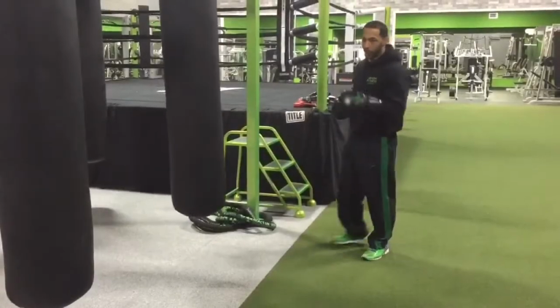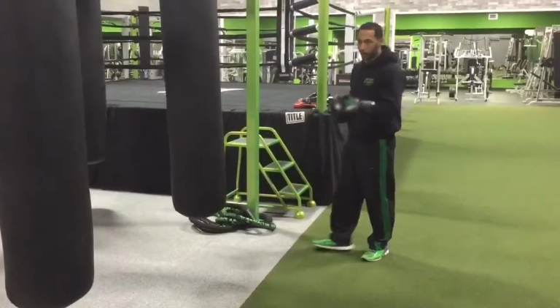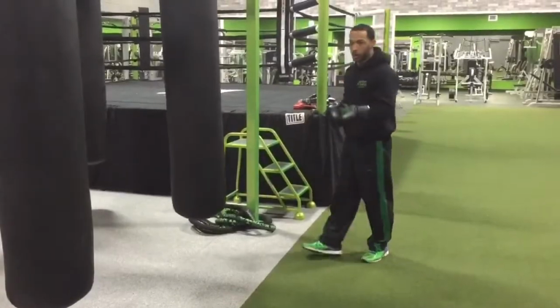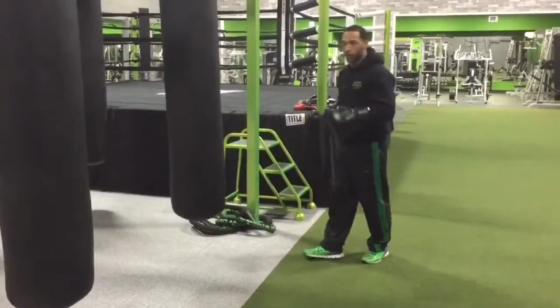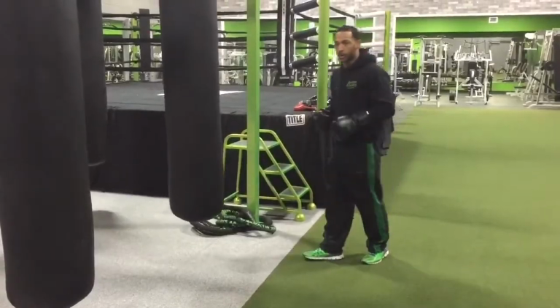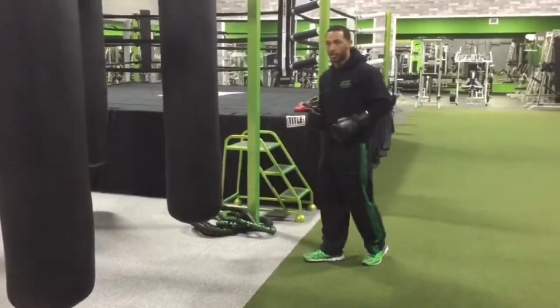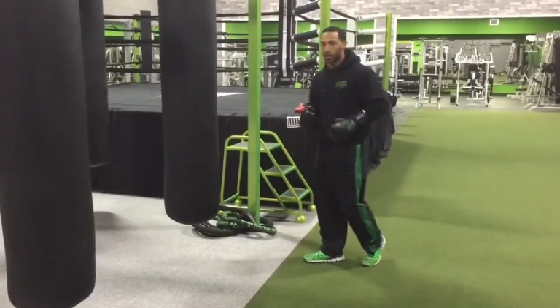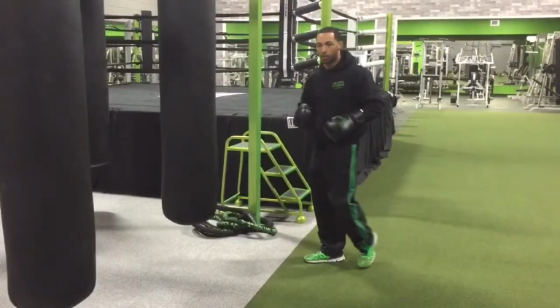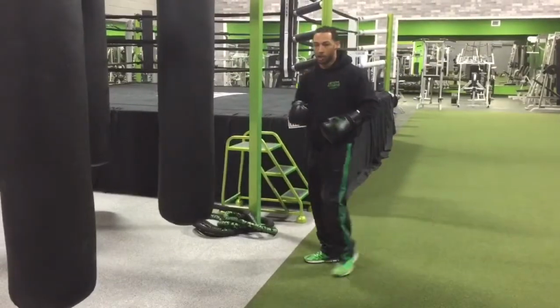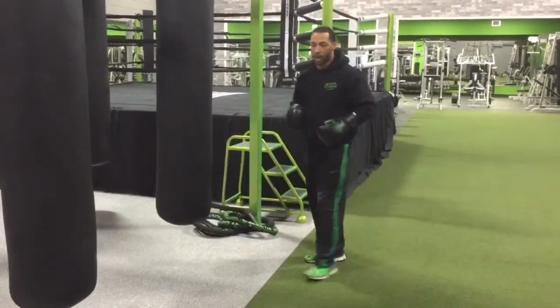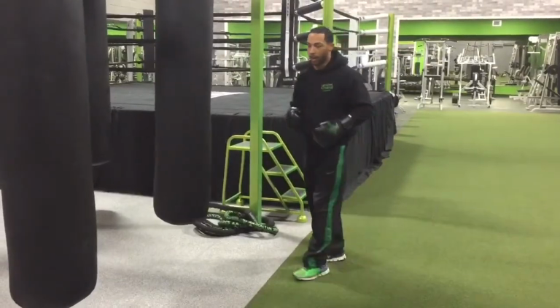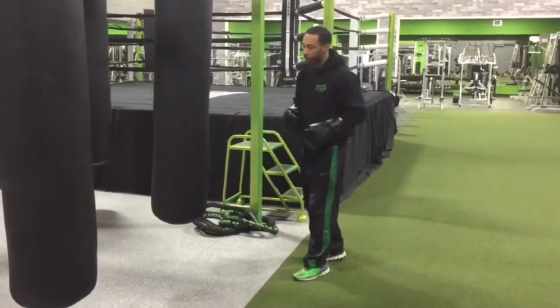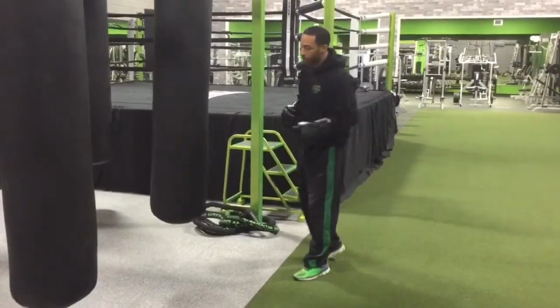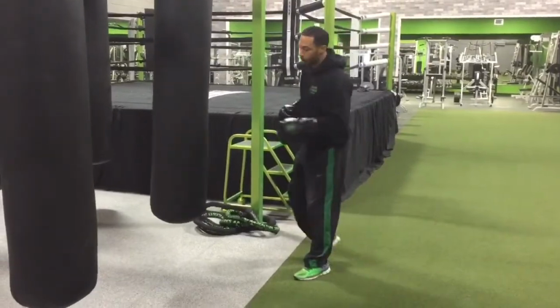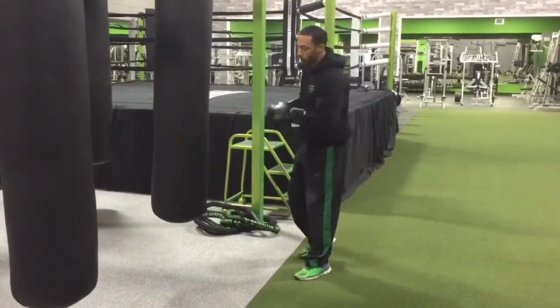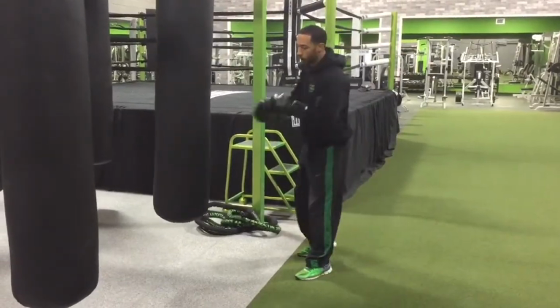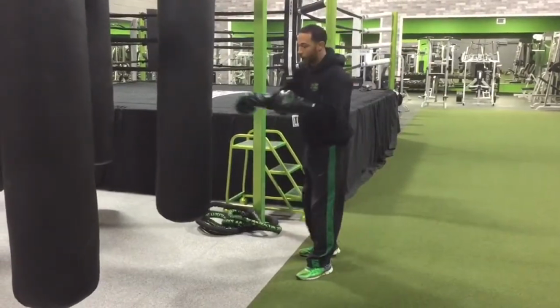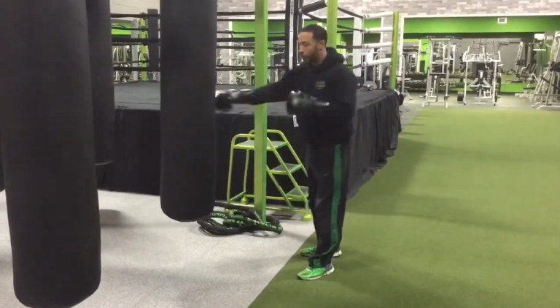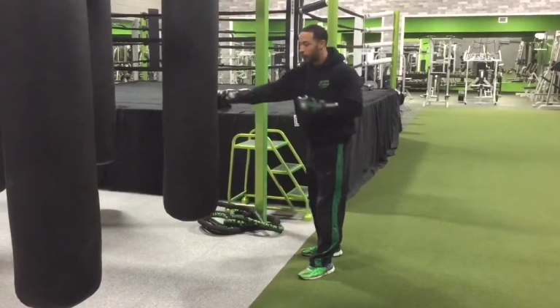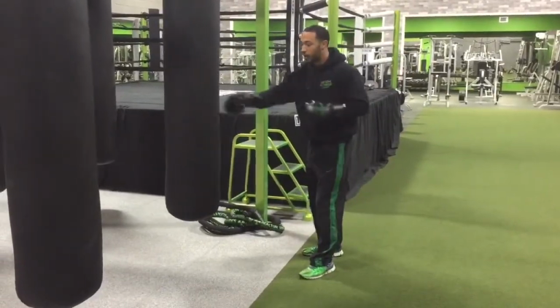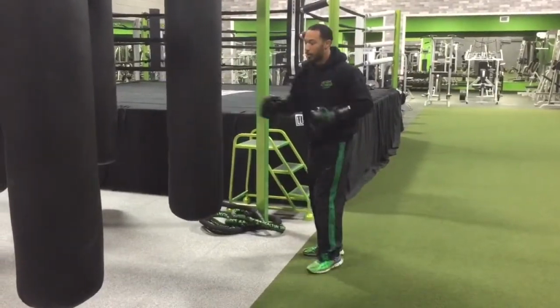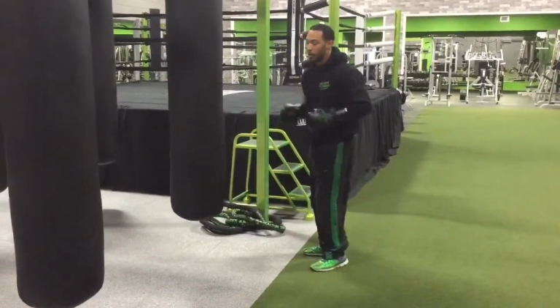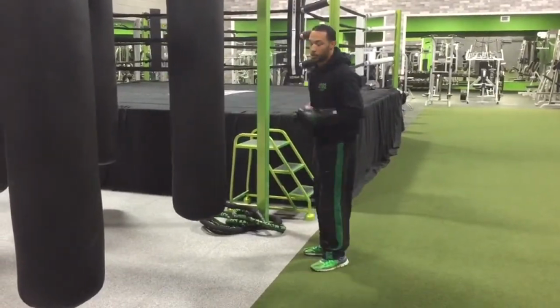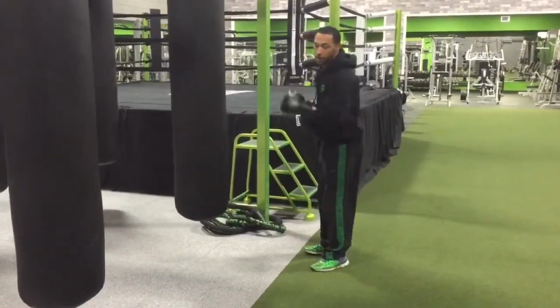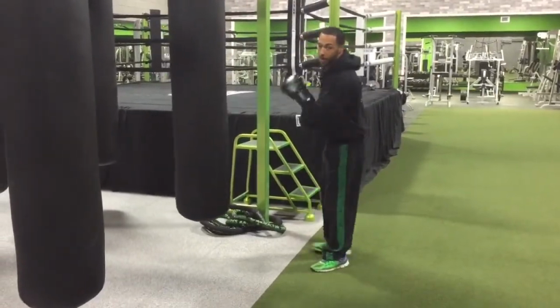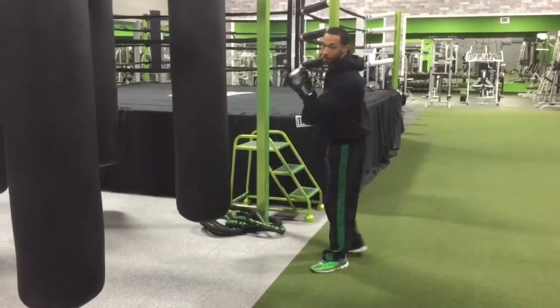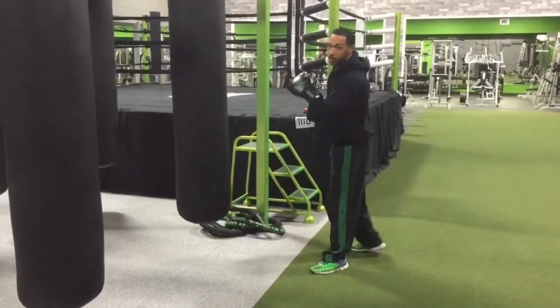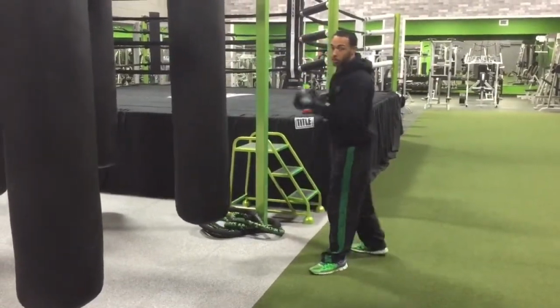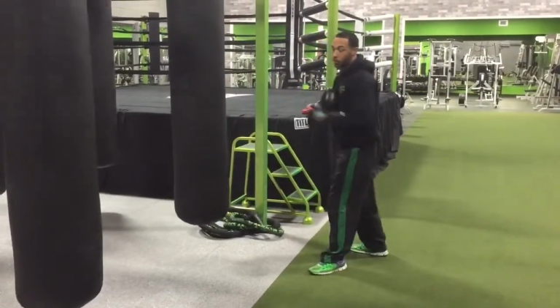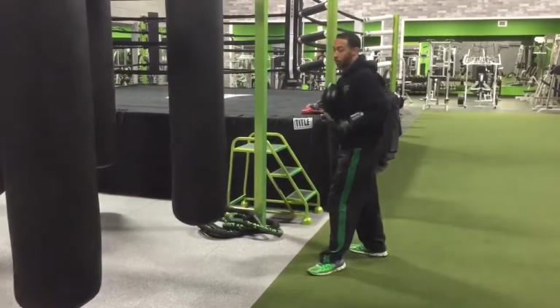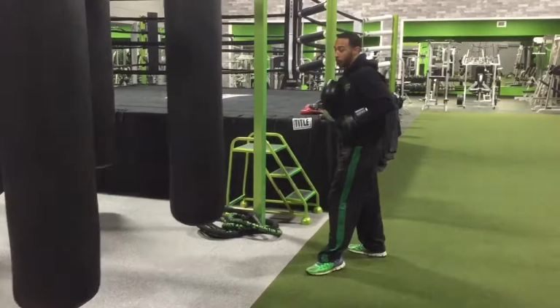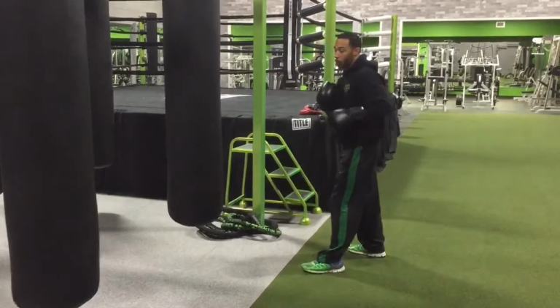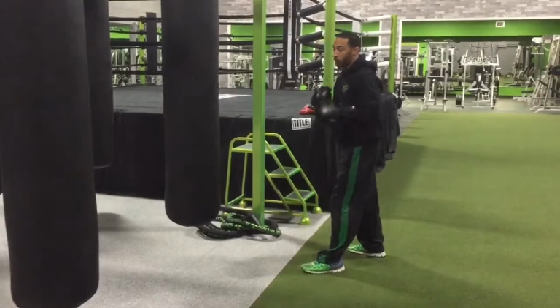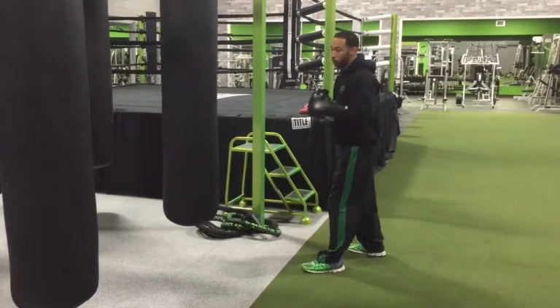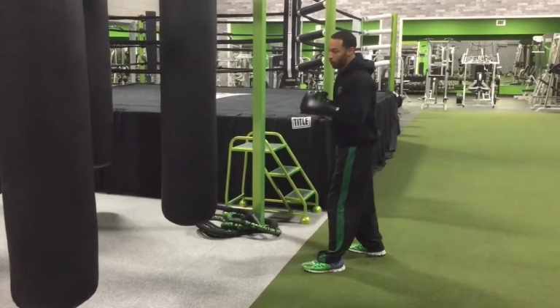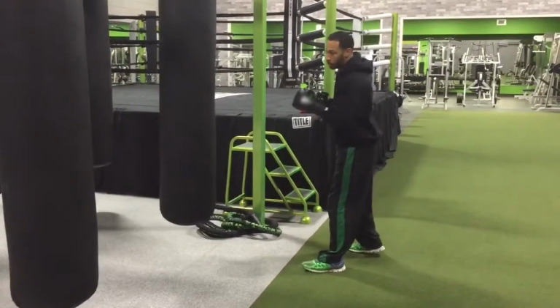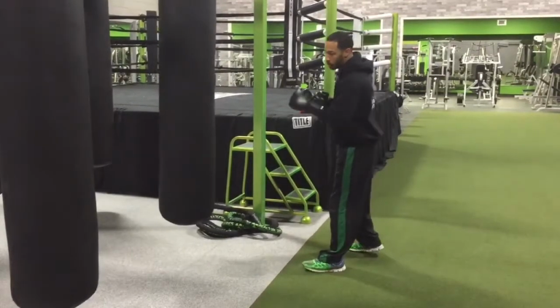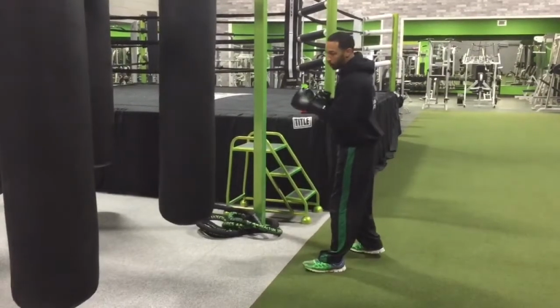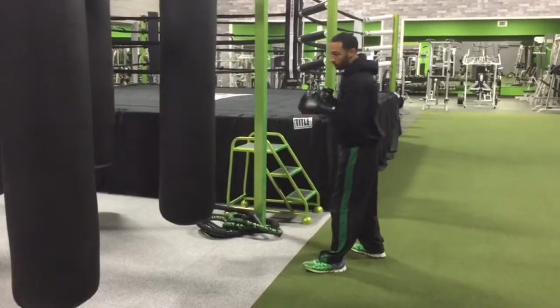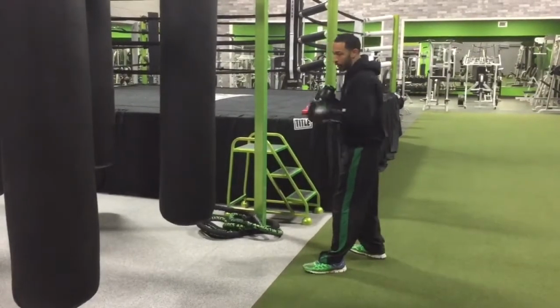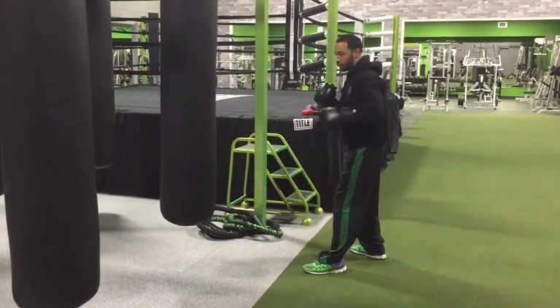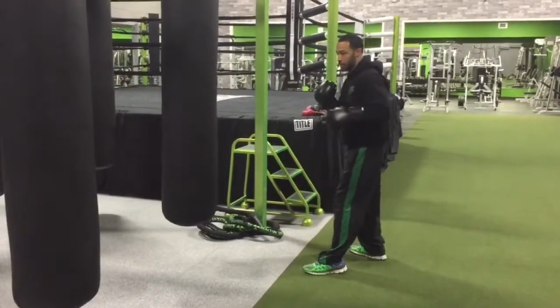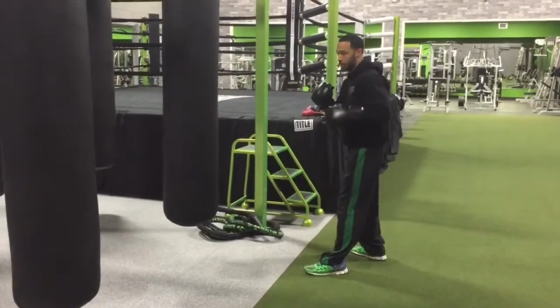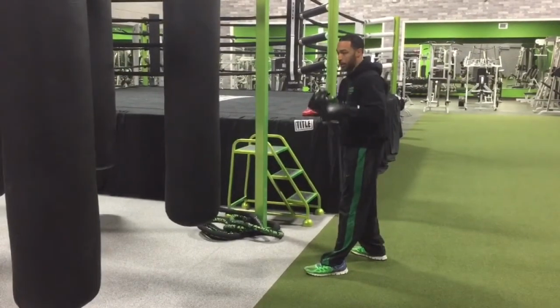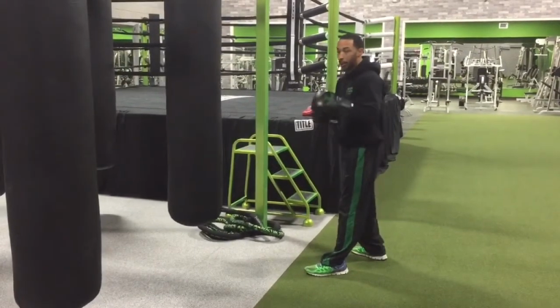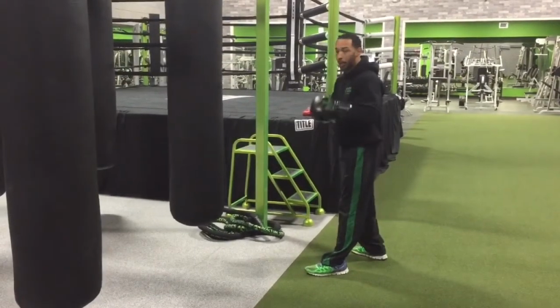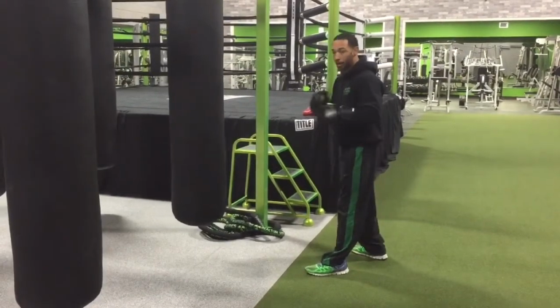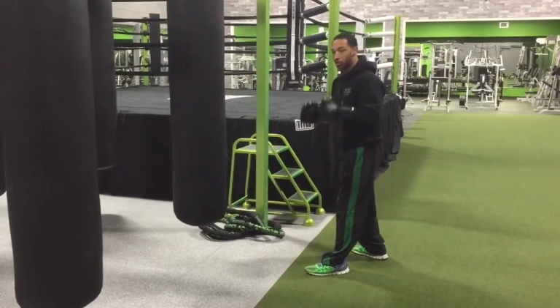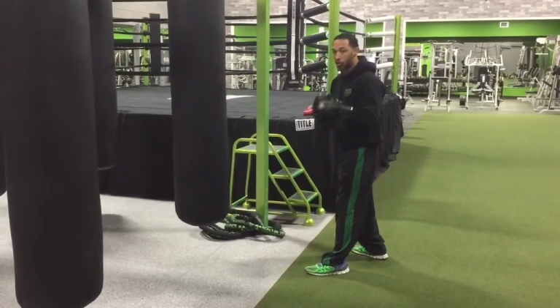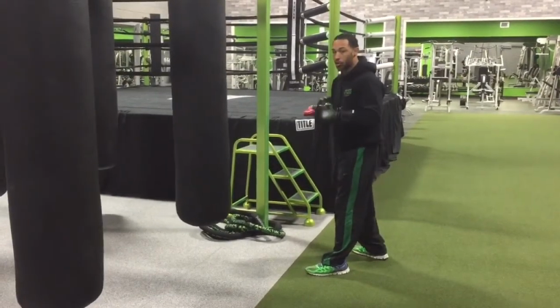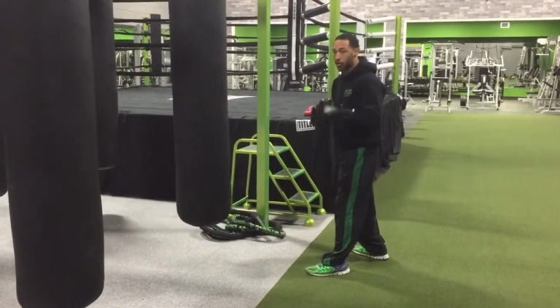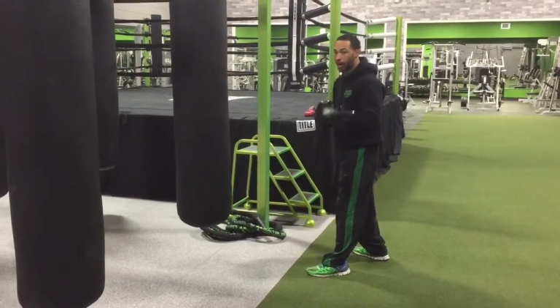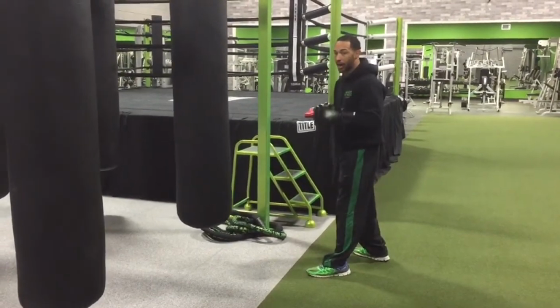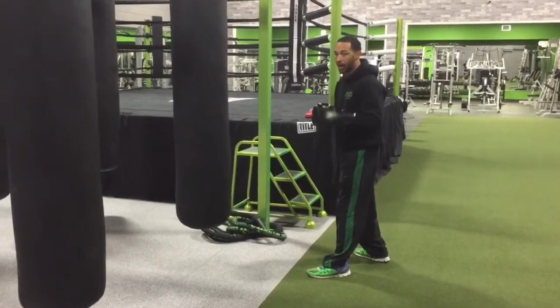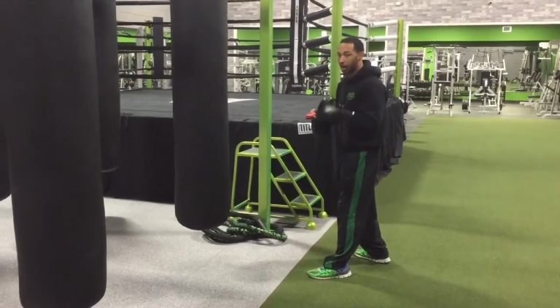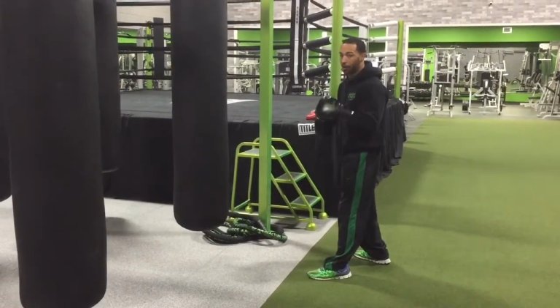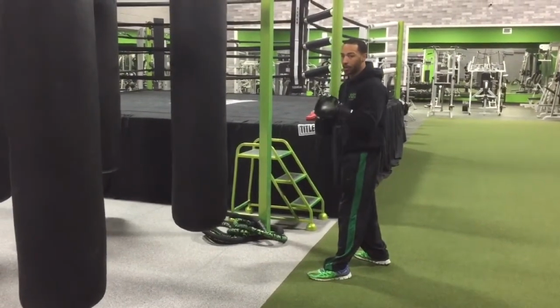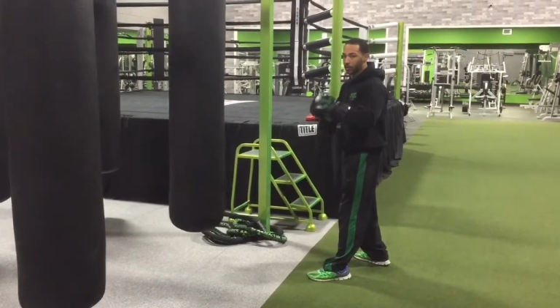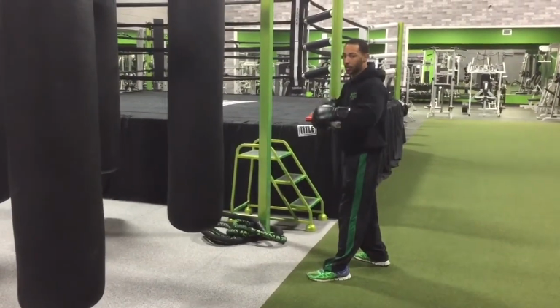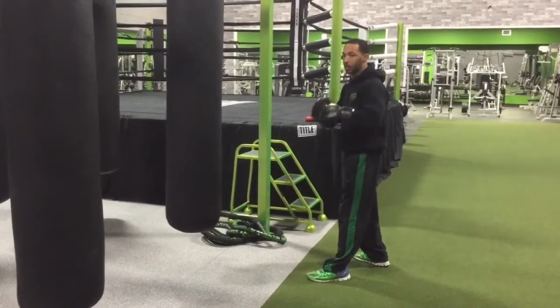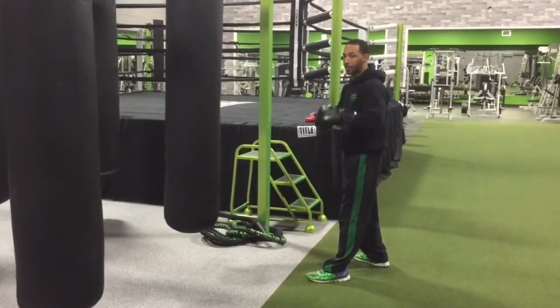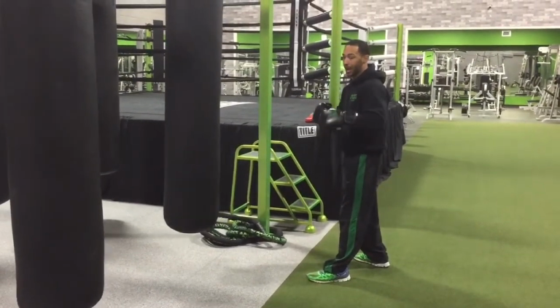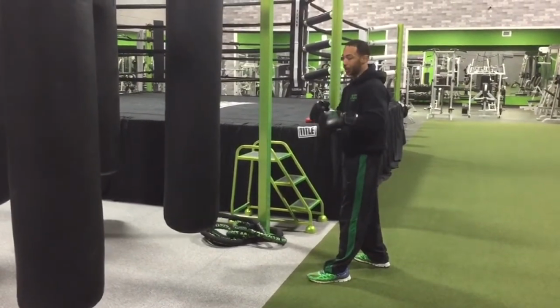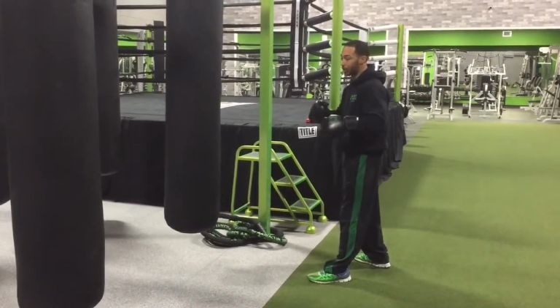Now we're going to go over the double jab. The double jab is a super important punch. It's something that boxers use a lot in combination very effectively.